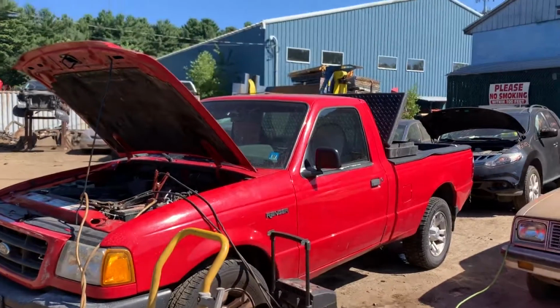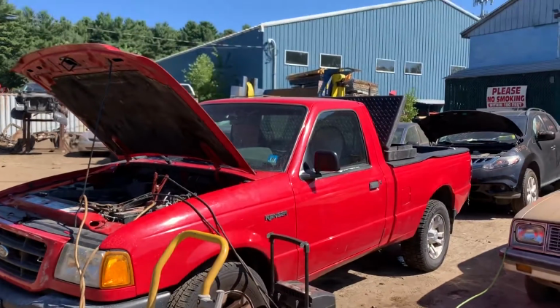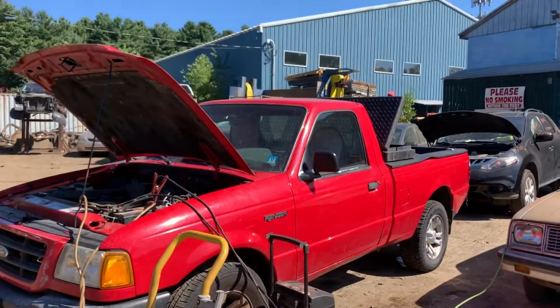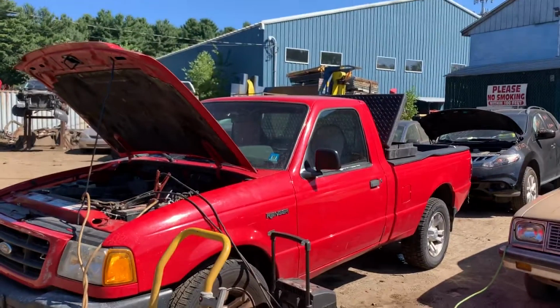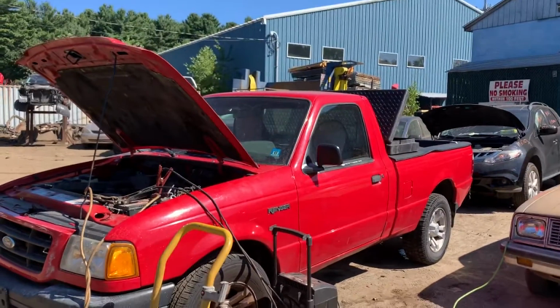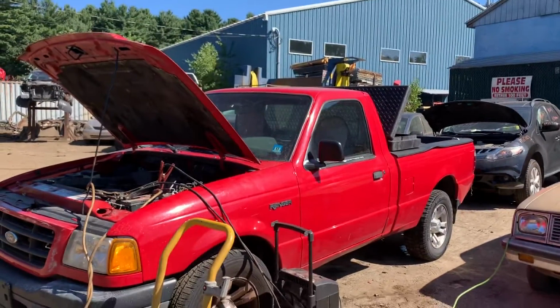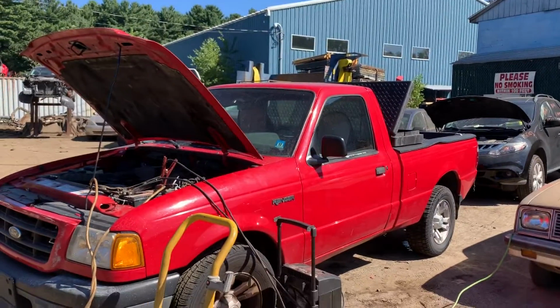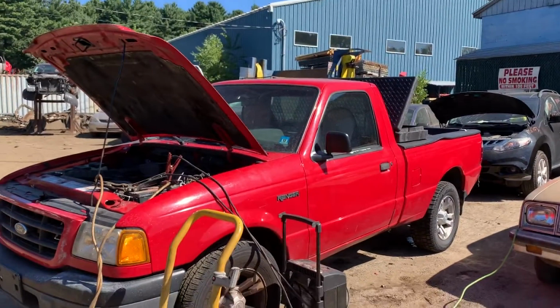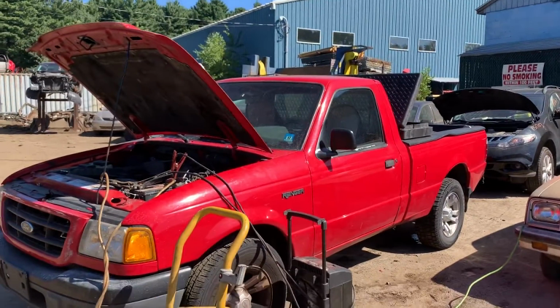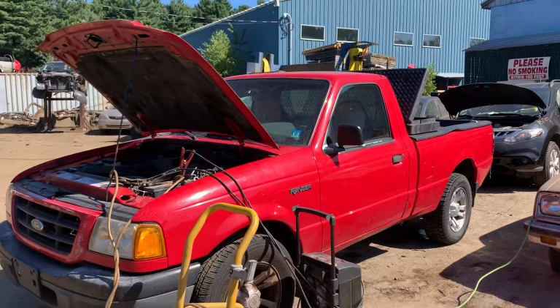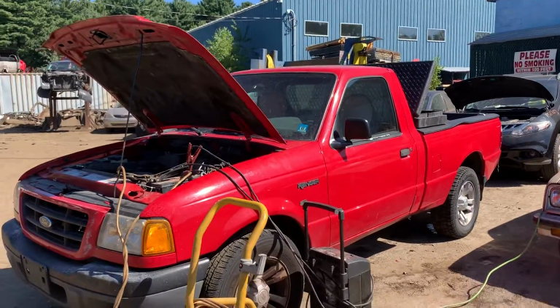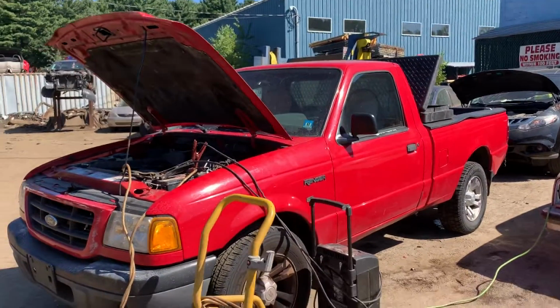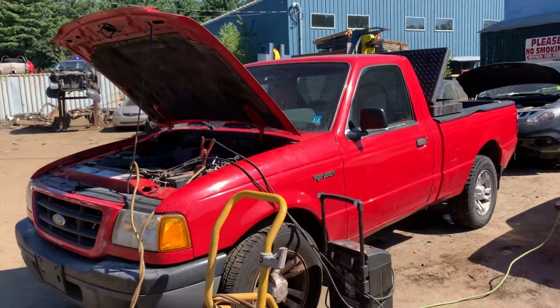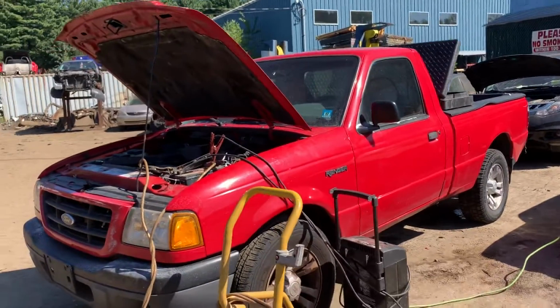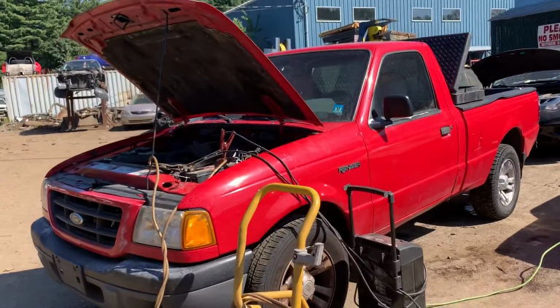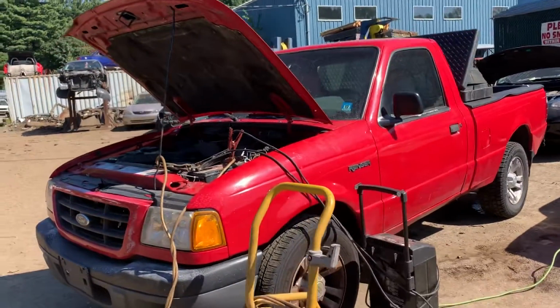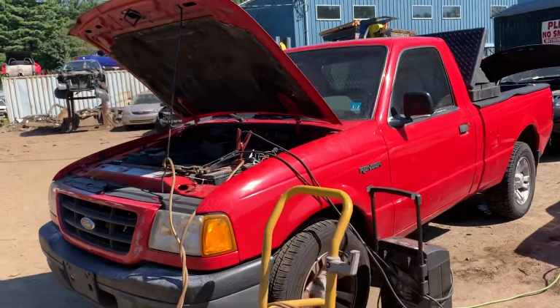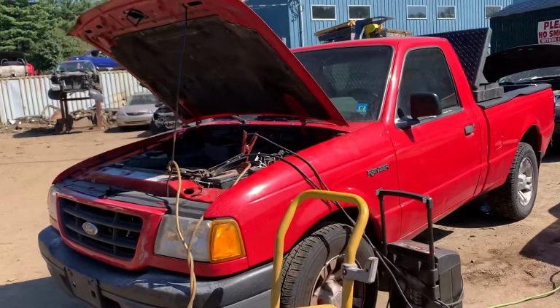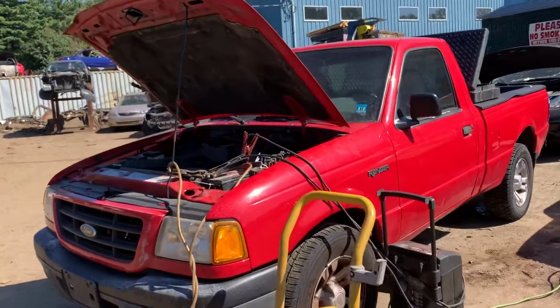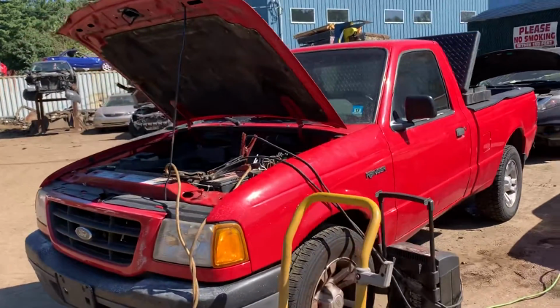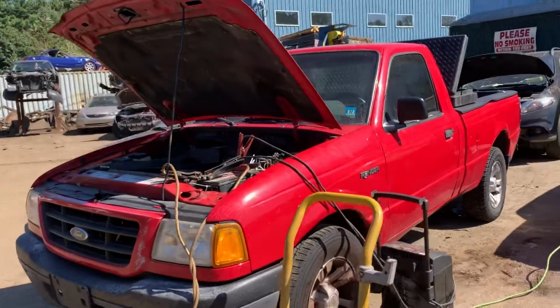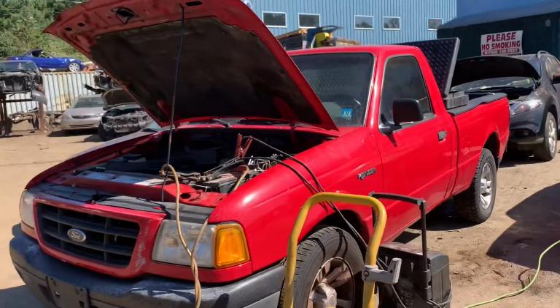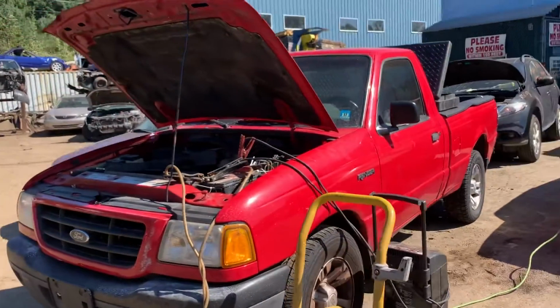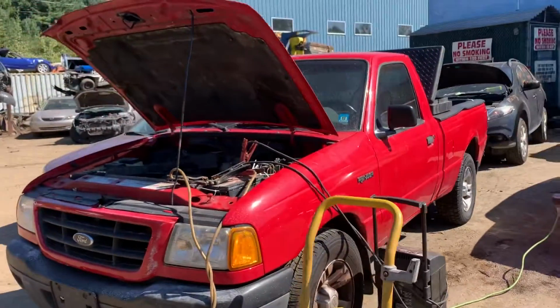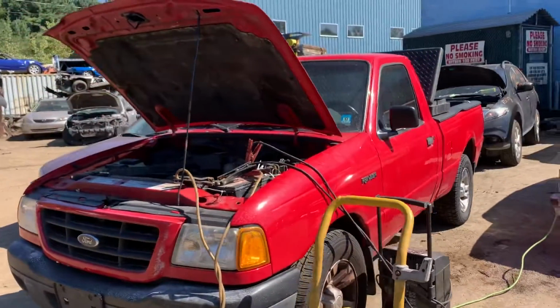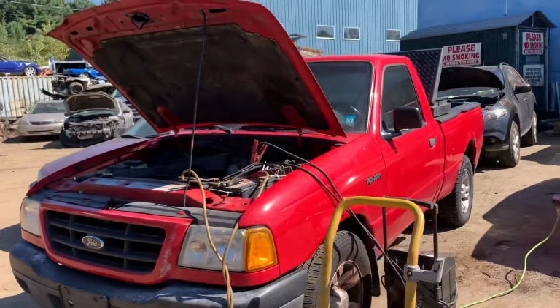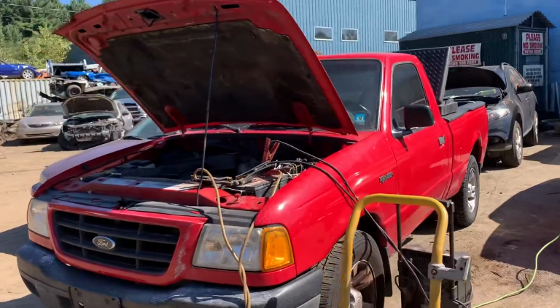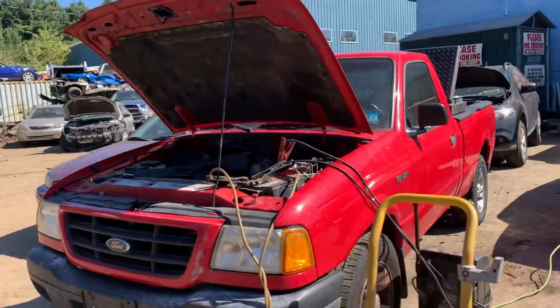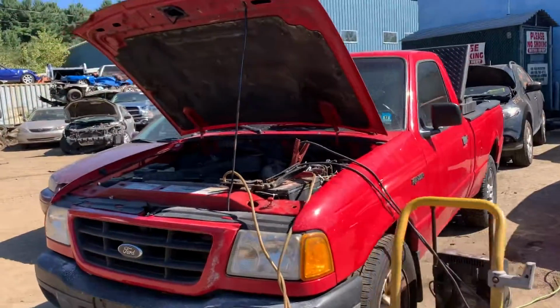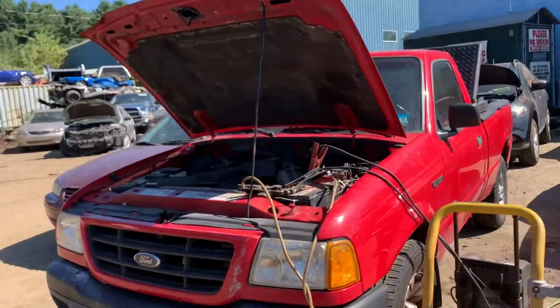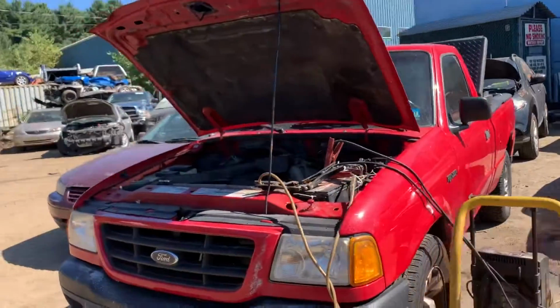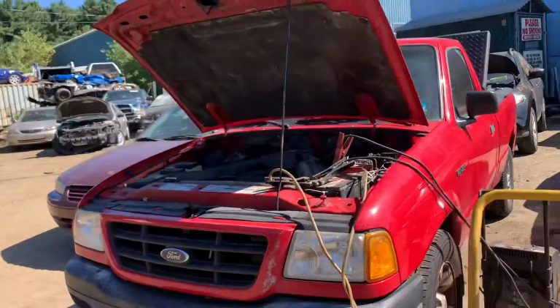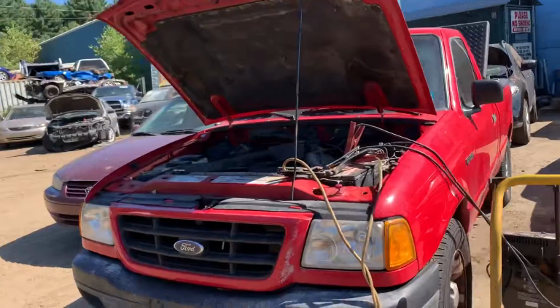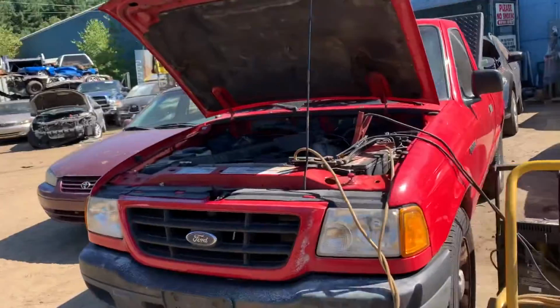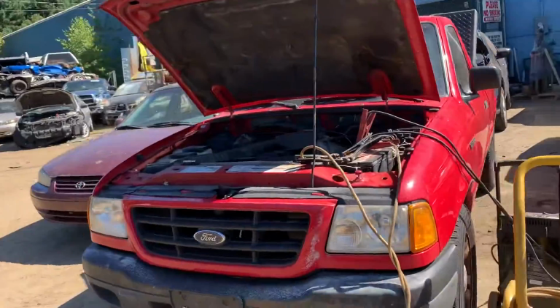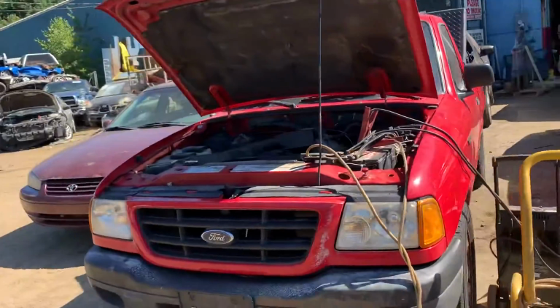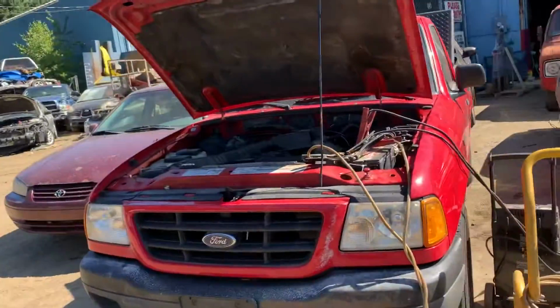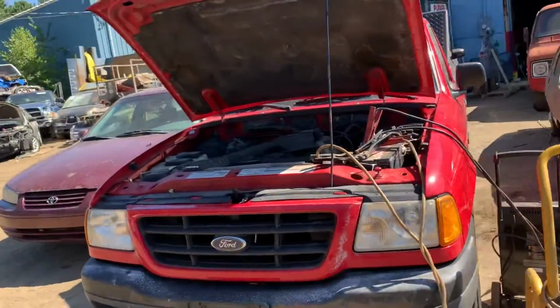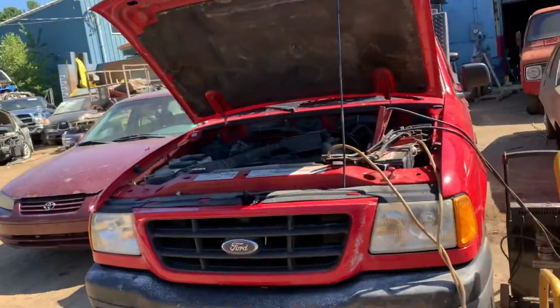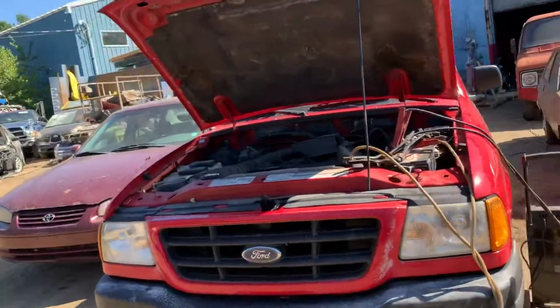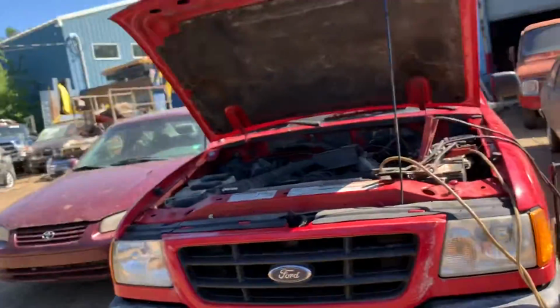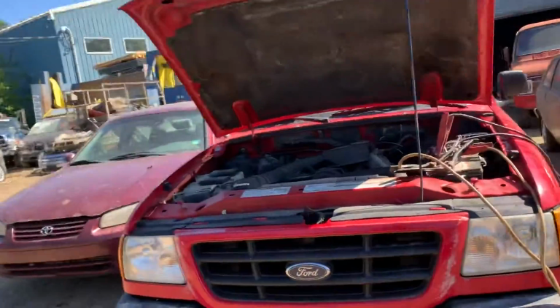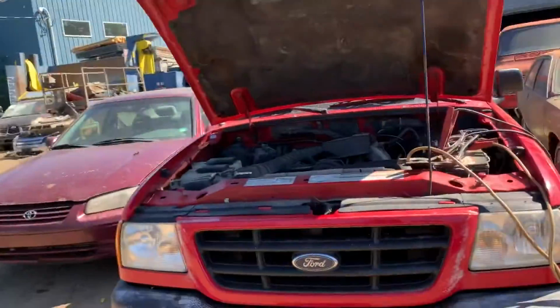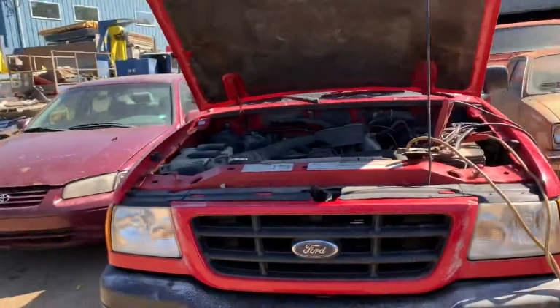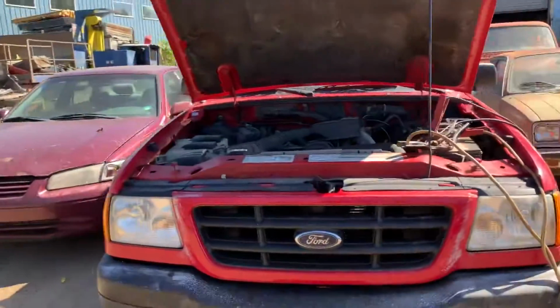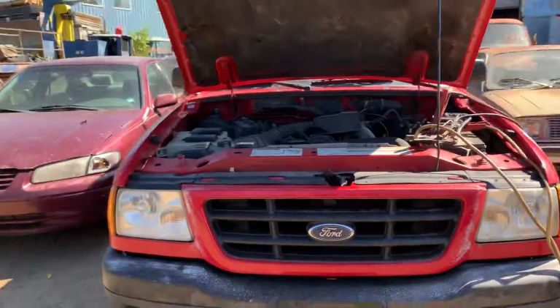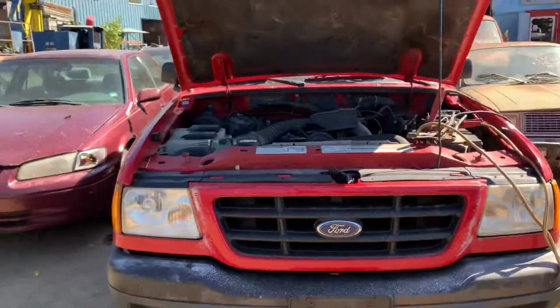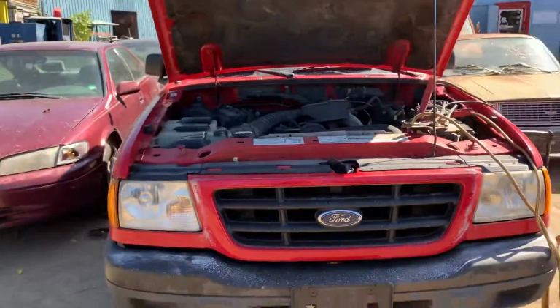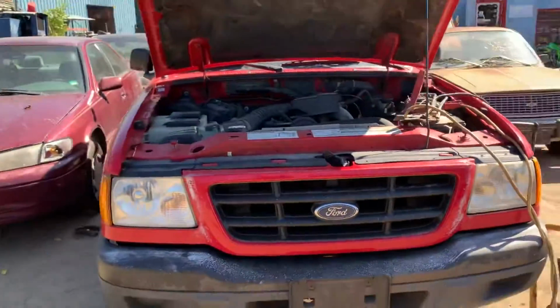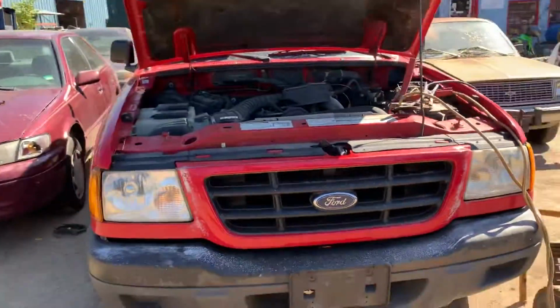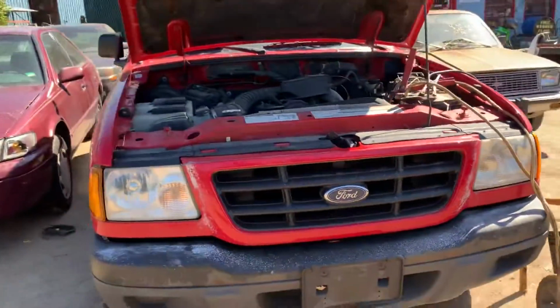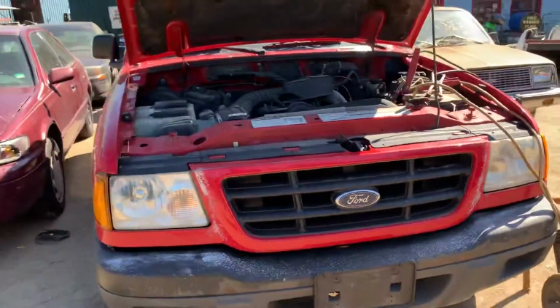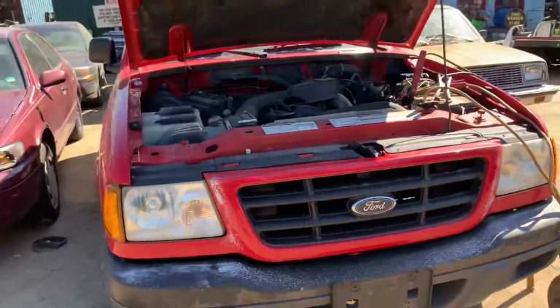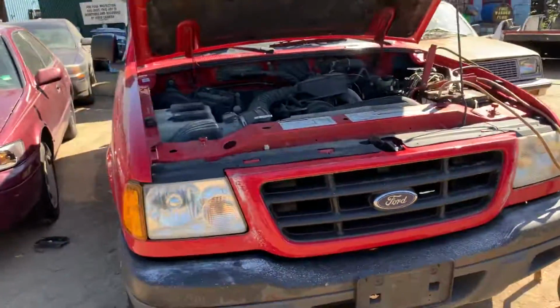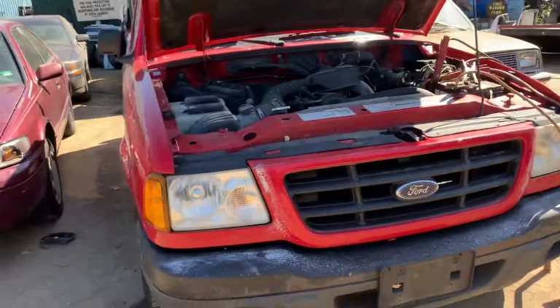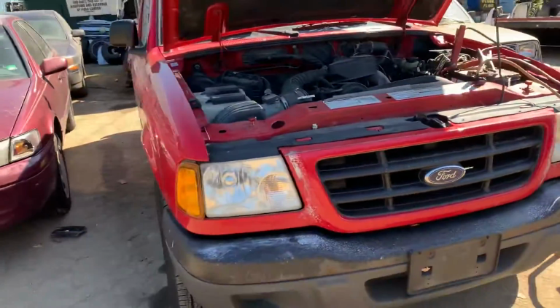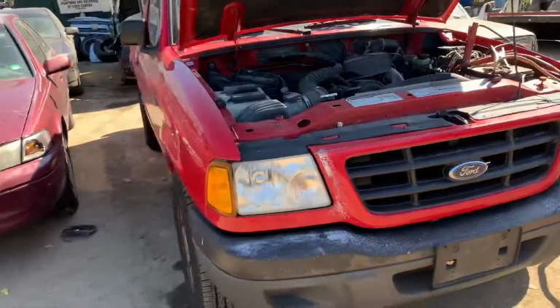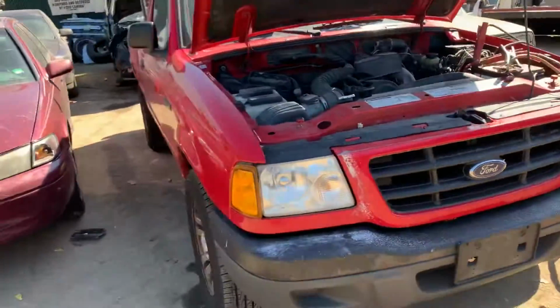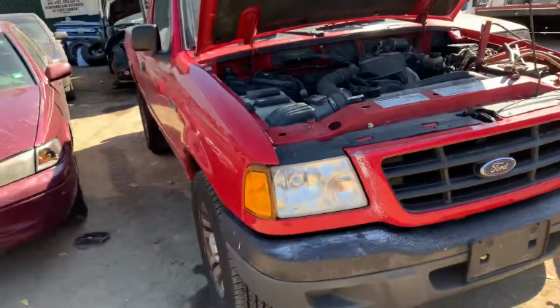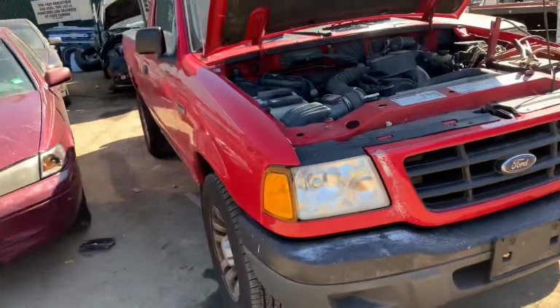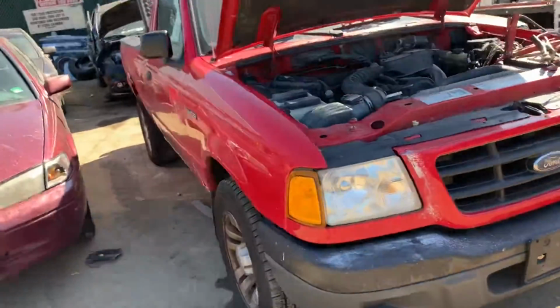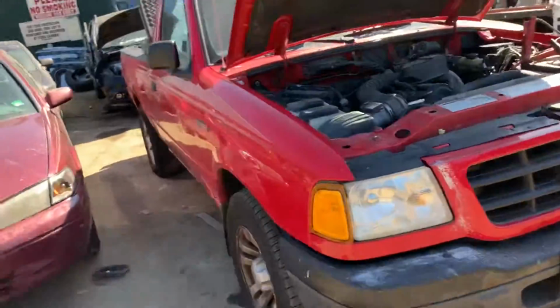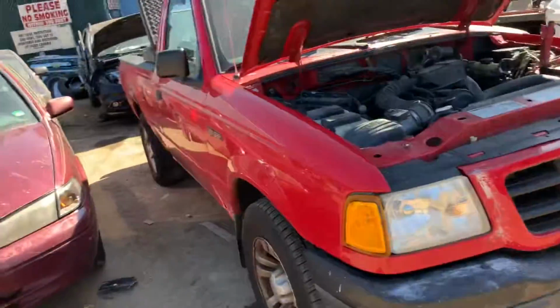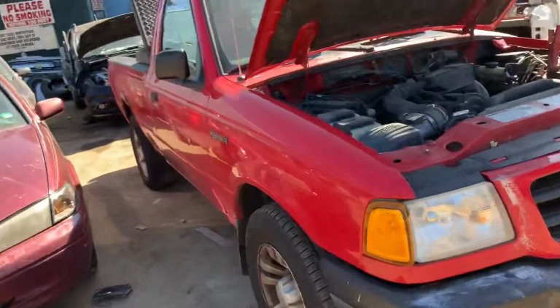2002 Ford Ranger four-cylinder, runs good. Good front door, good fender, good headlights, good header panel. Front bumper is usable.